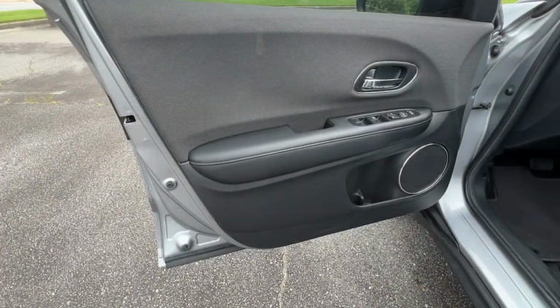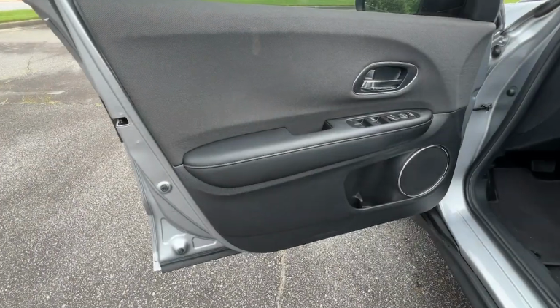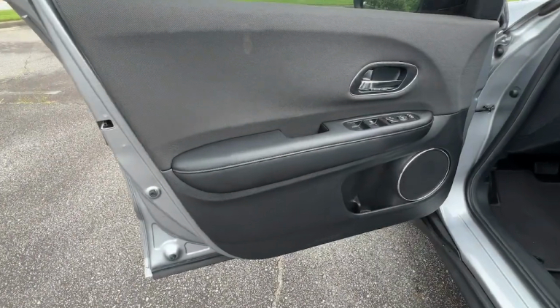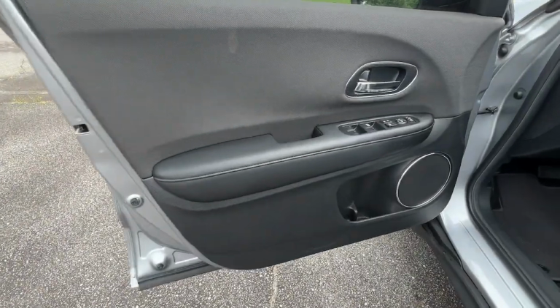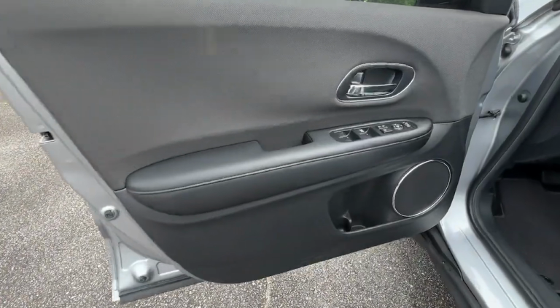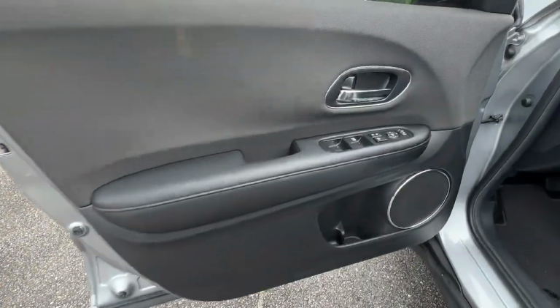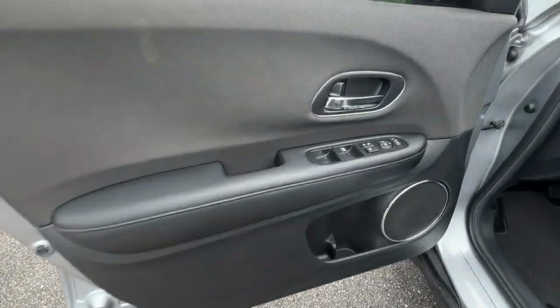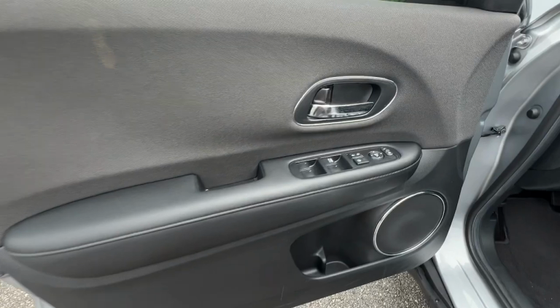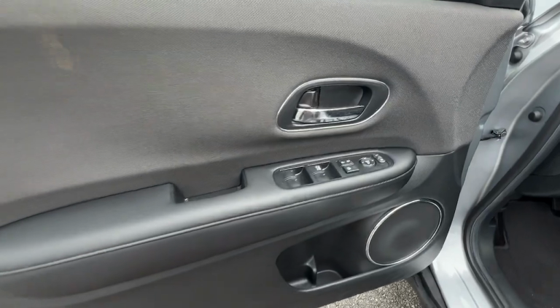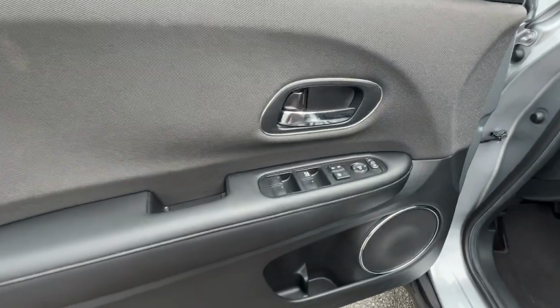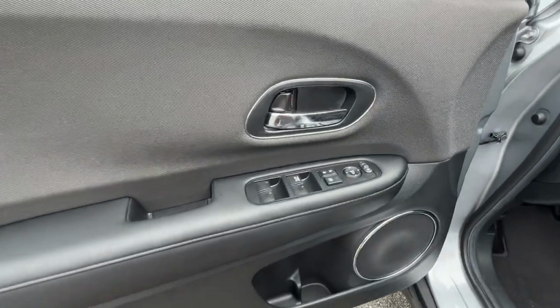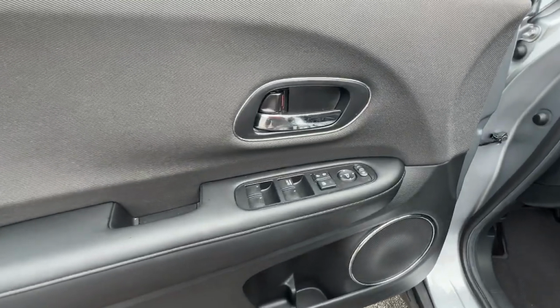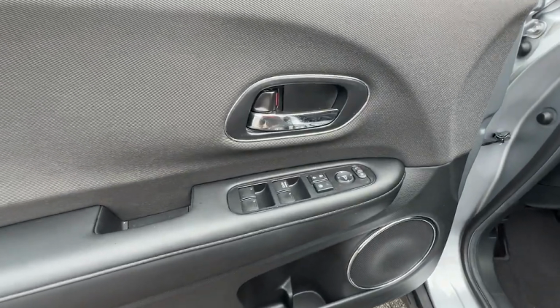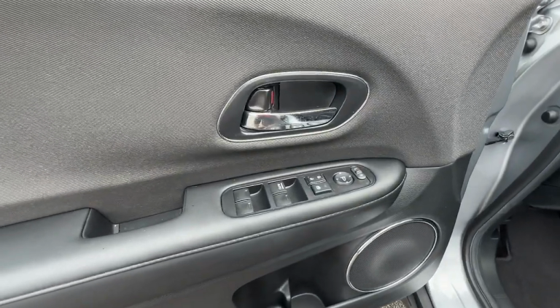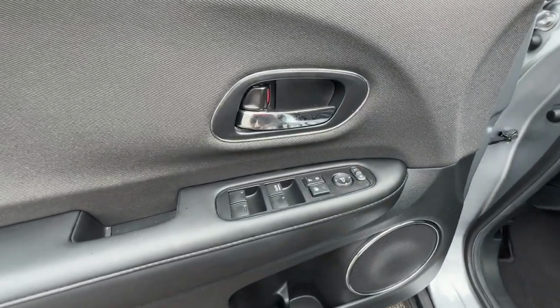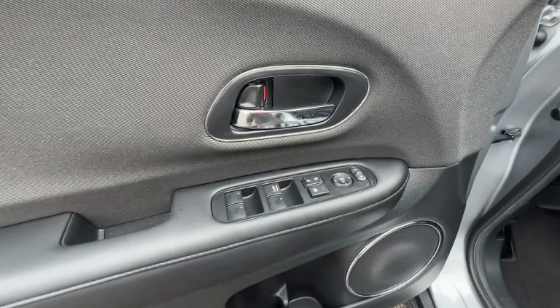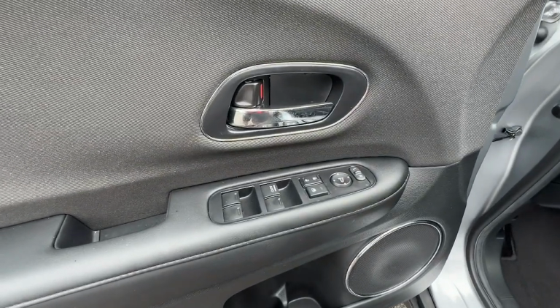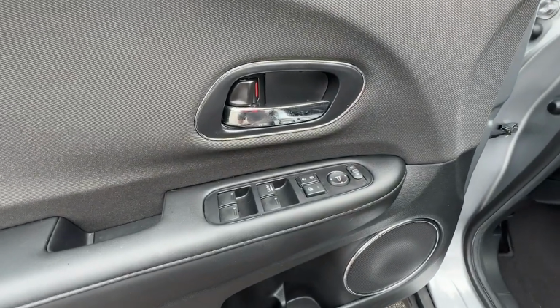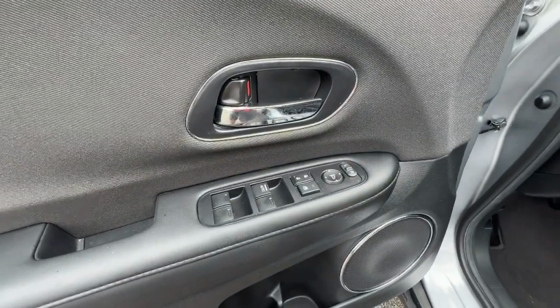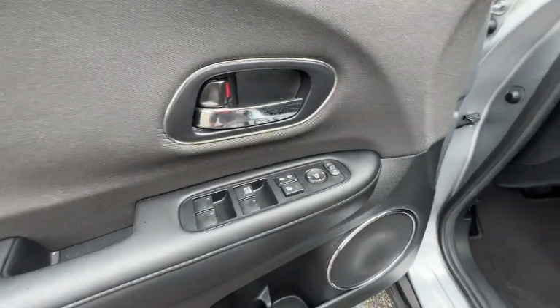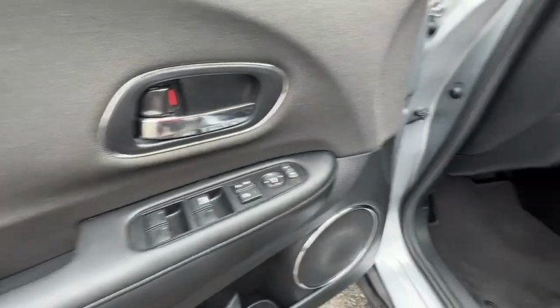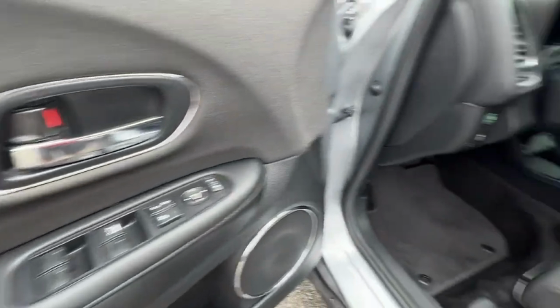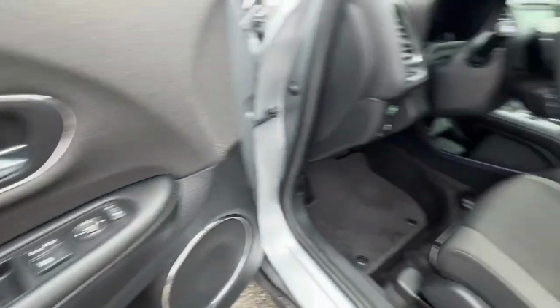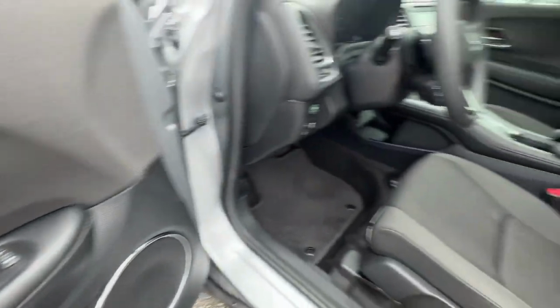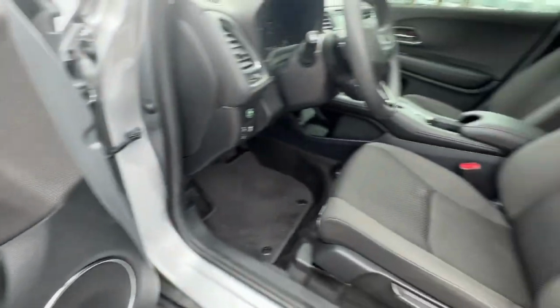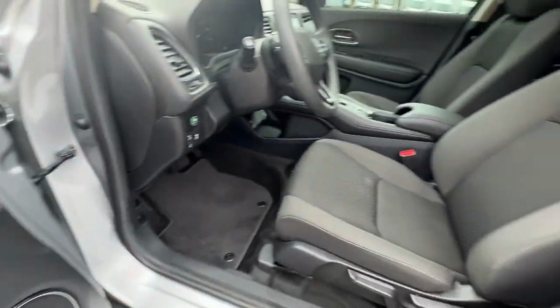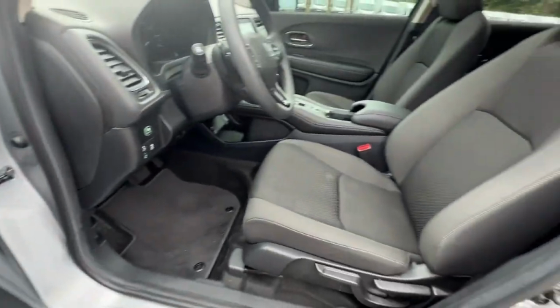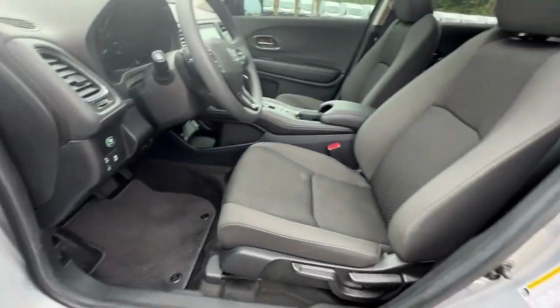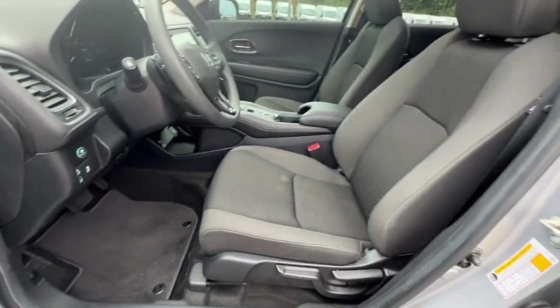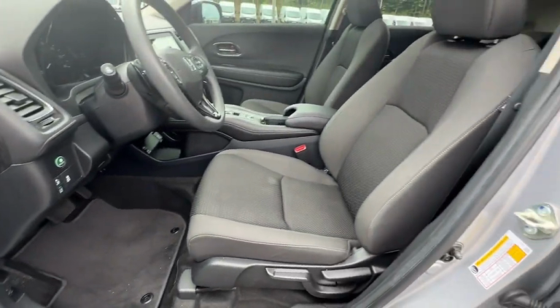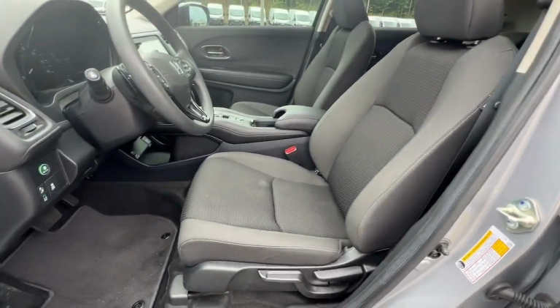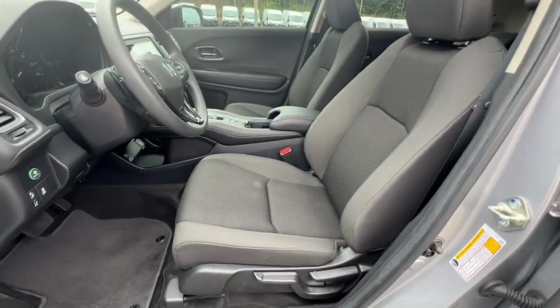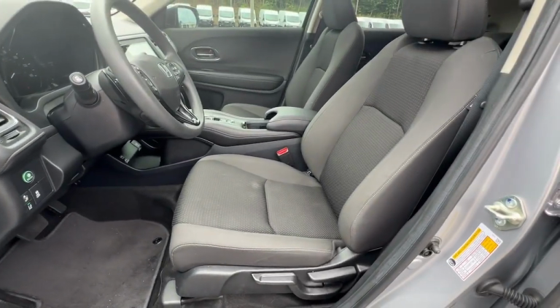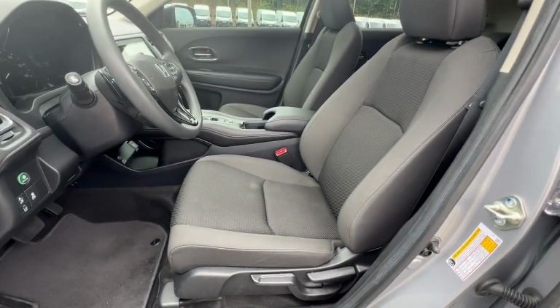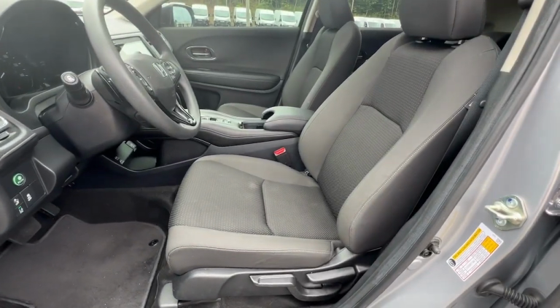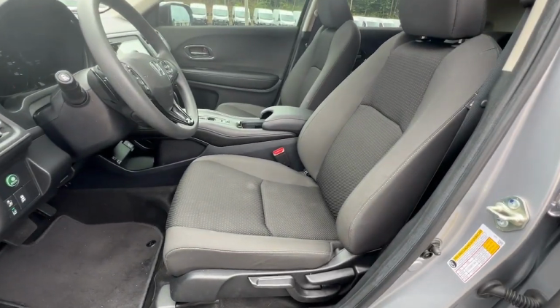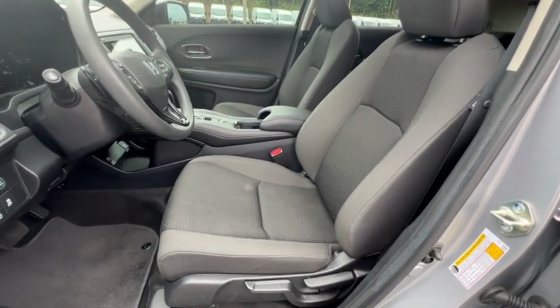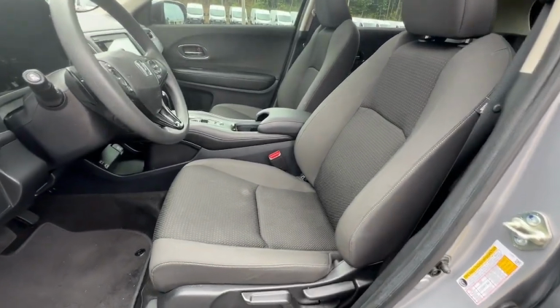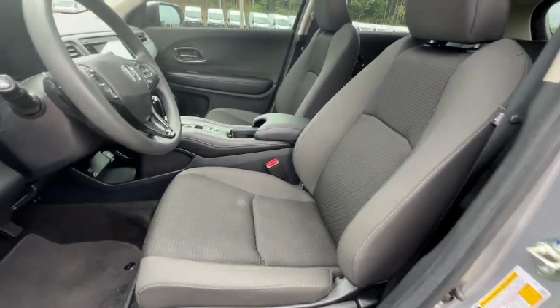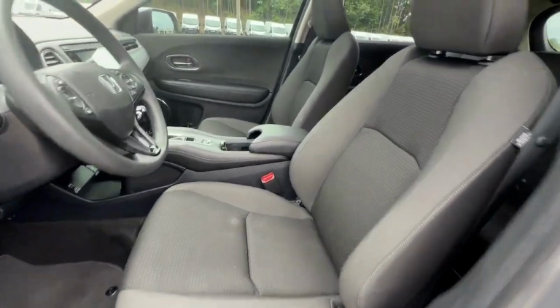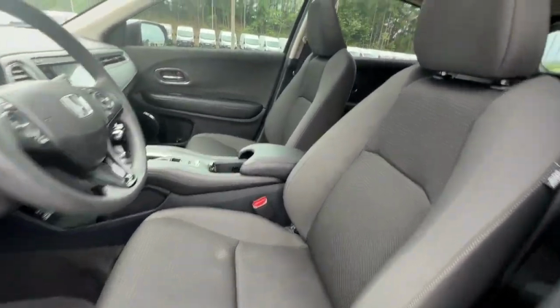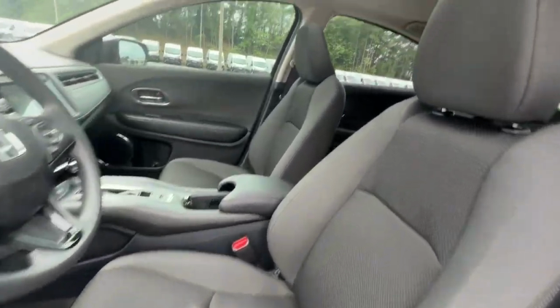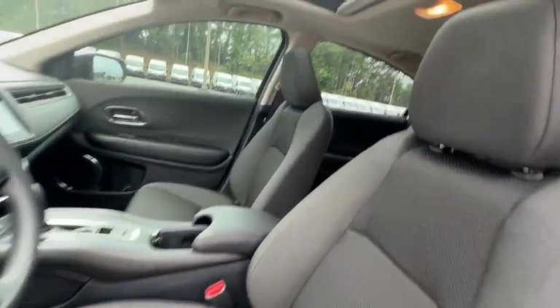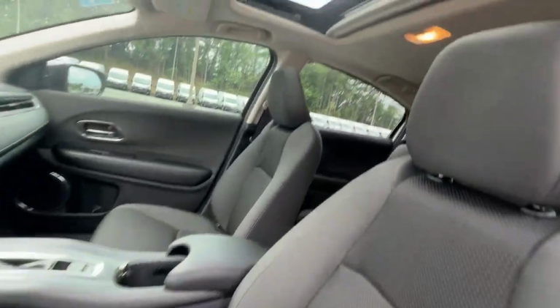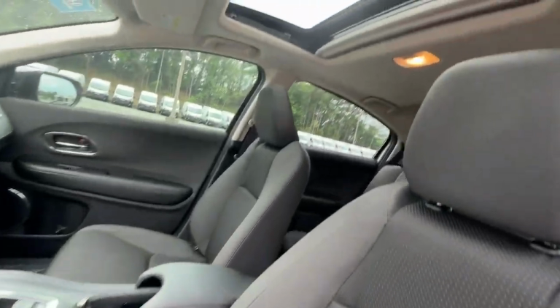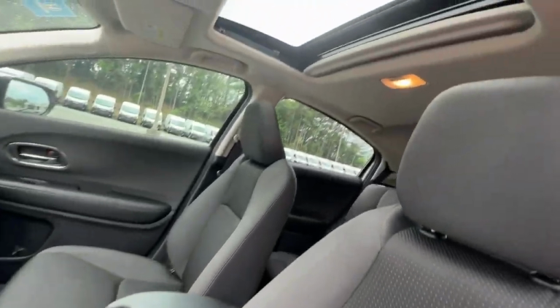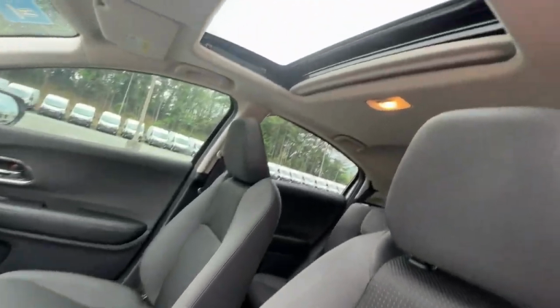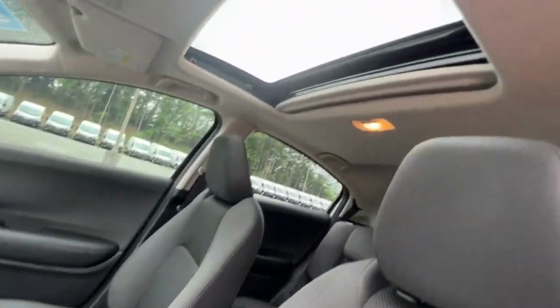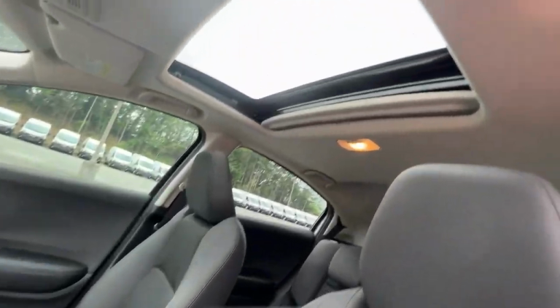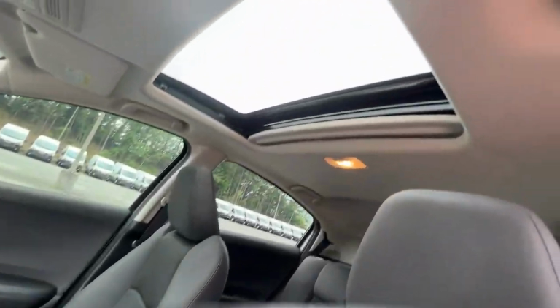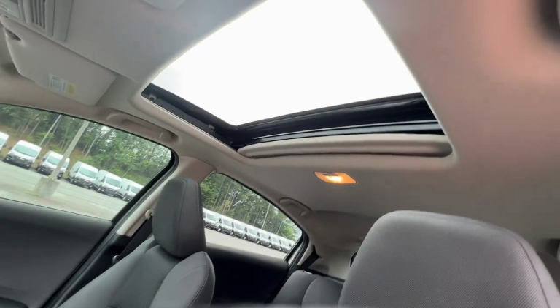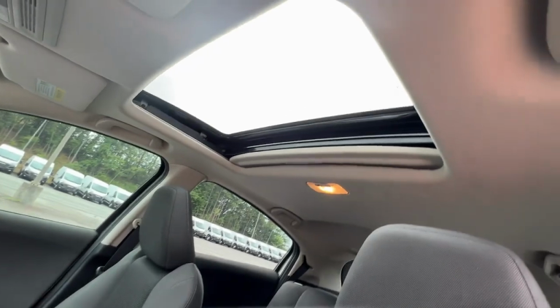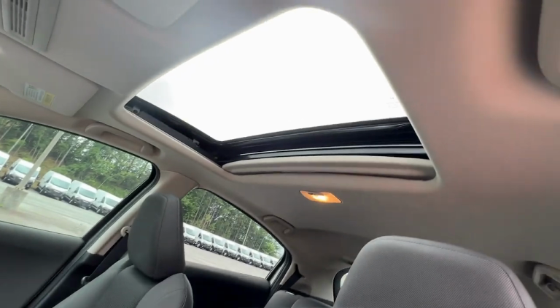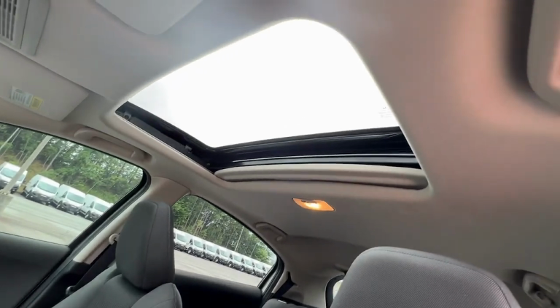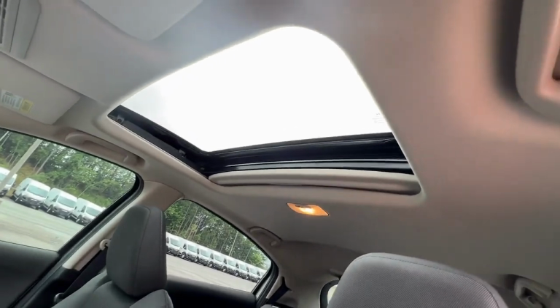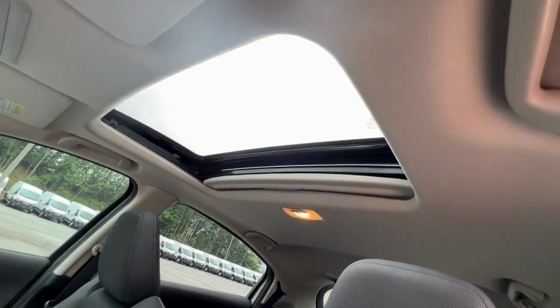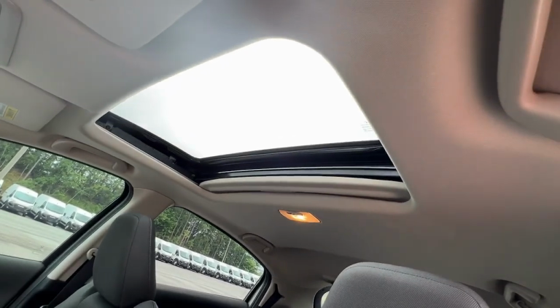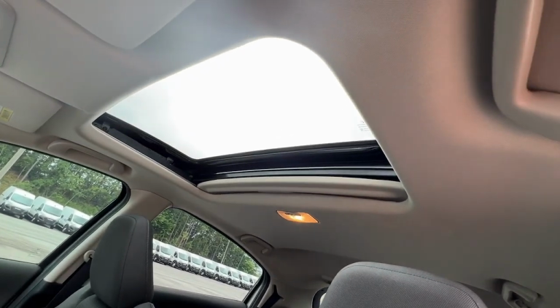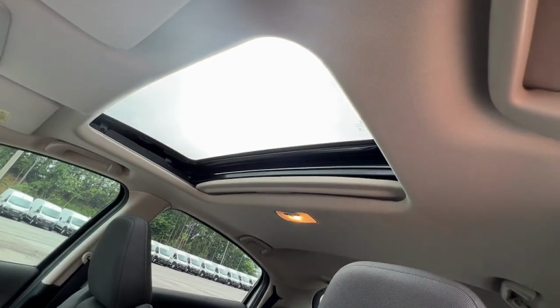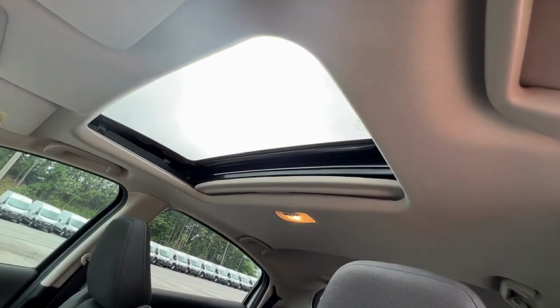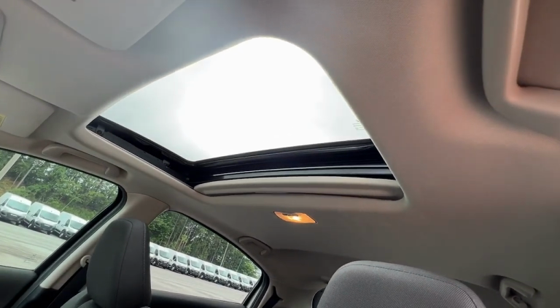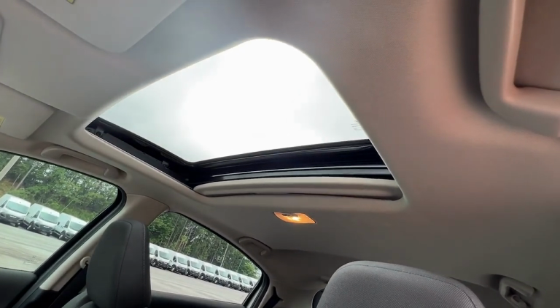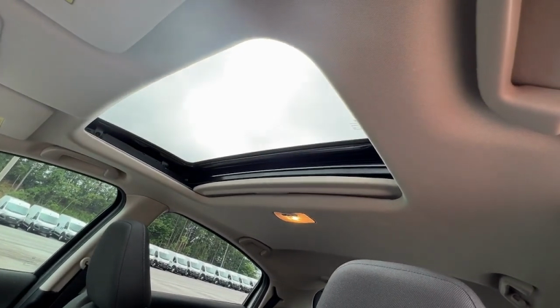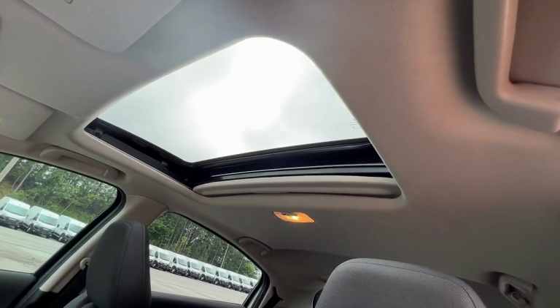There's so much to love about this practical, agile Honda HRV. Experience it for yourself — take a test drive today.